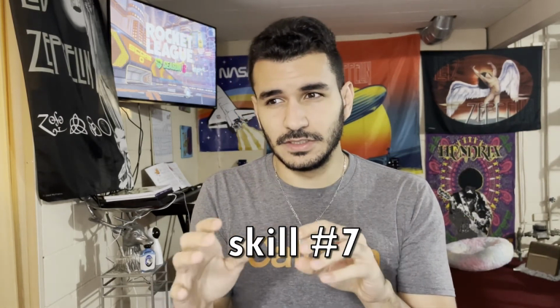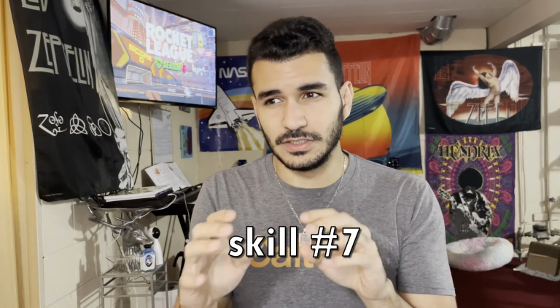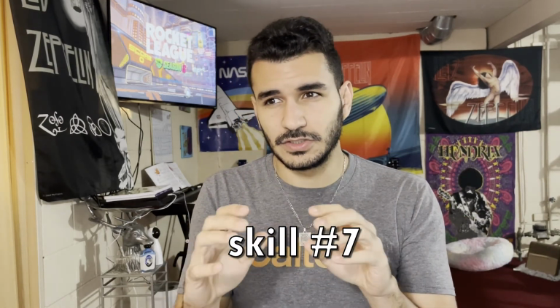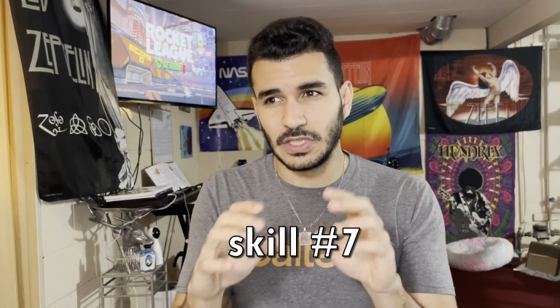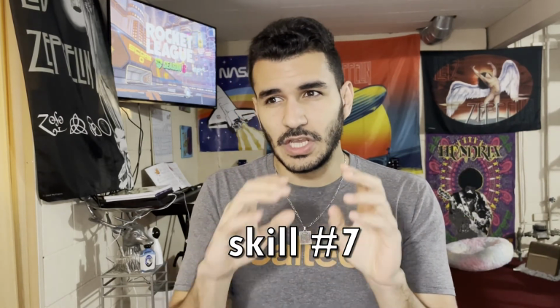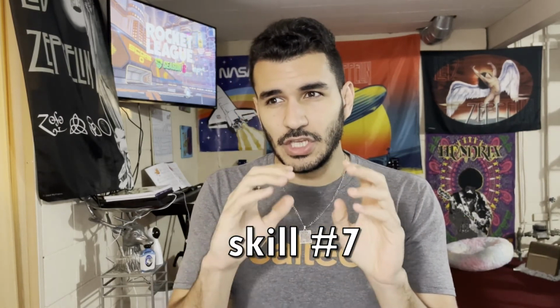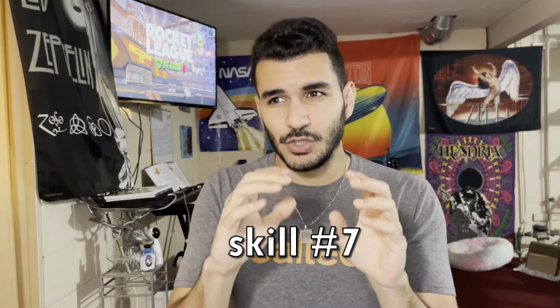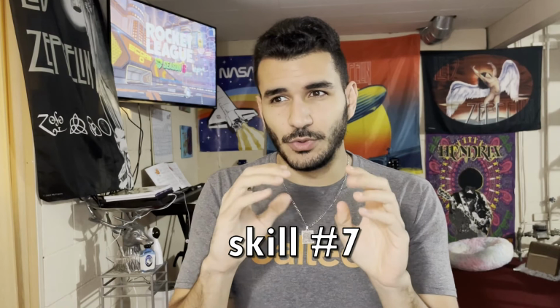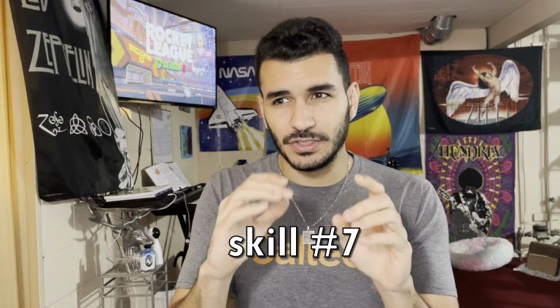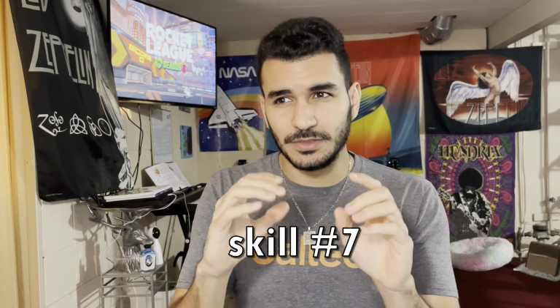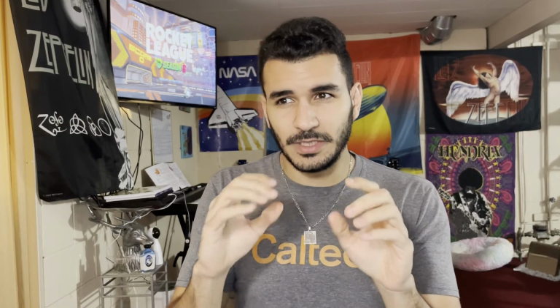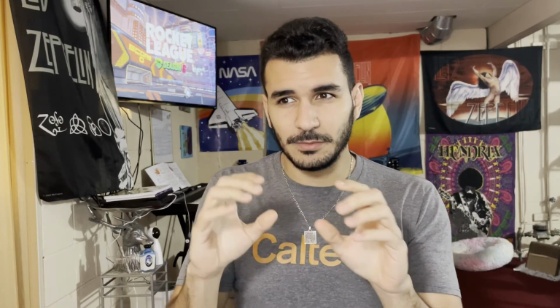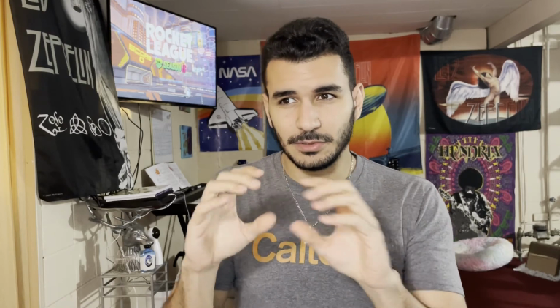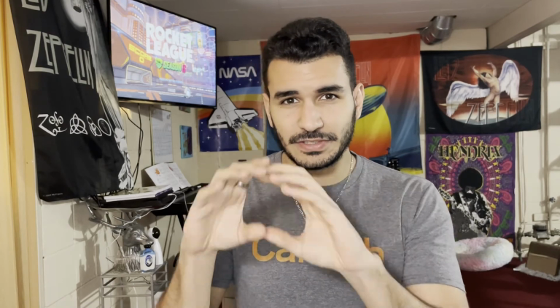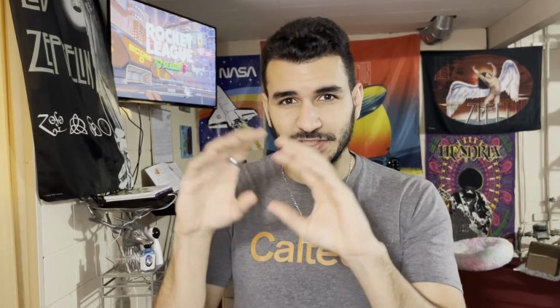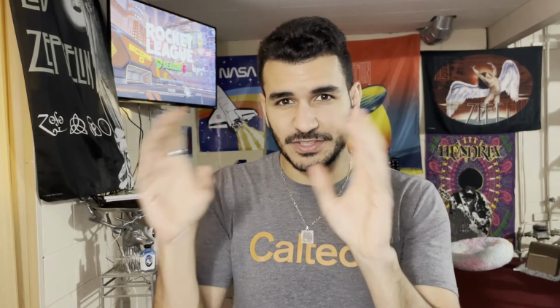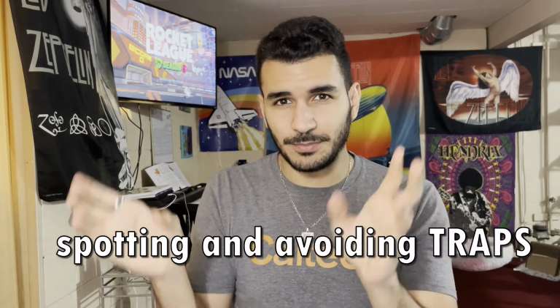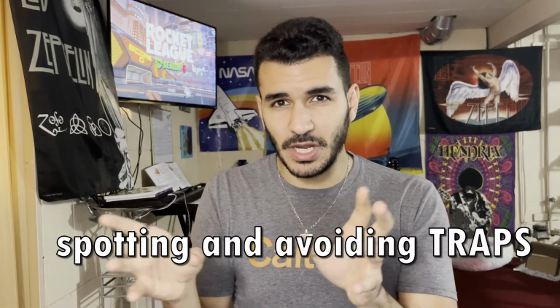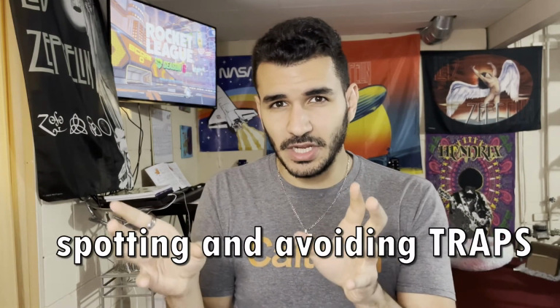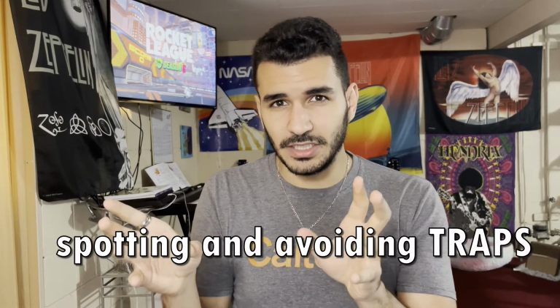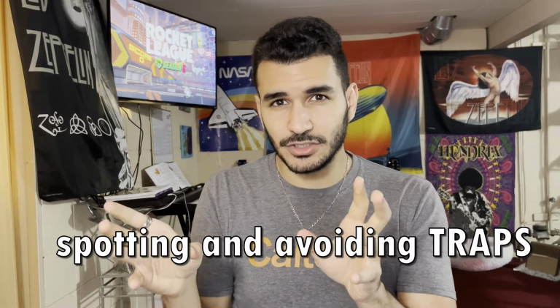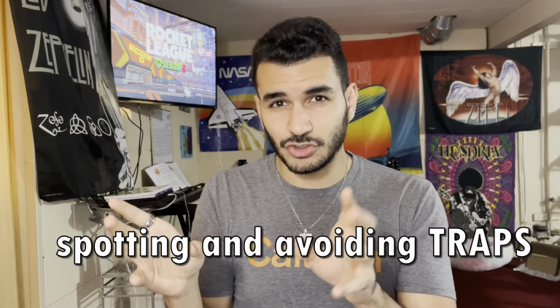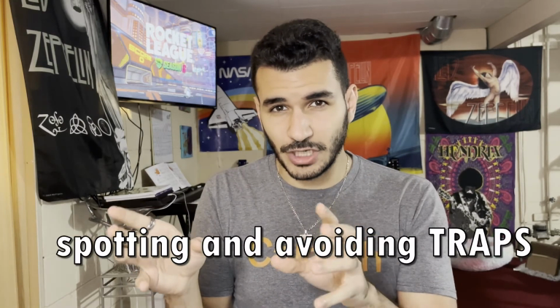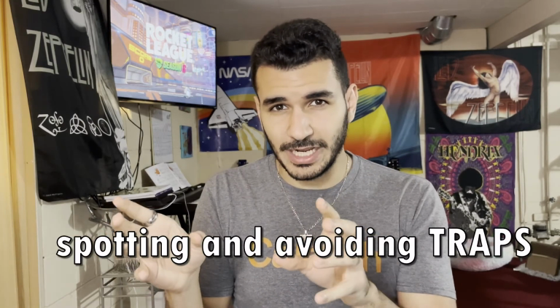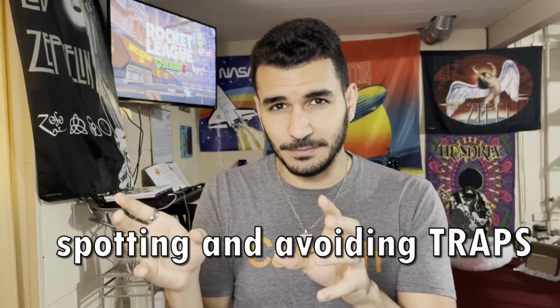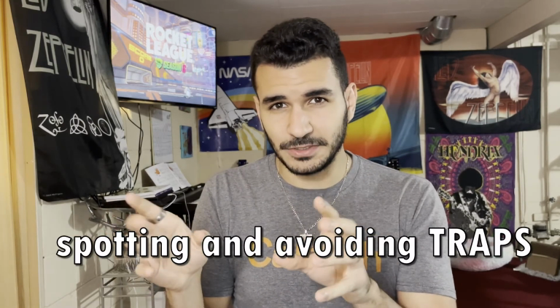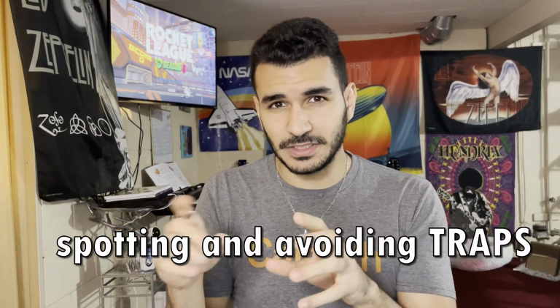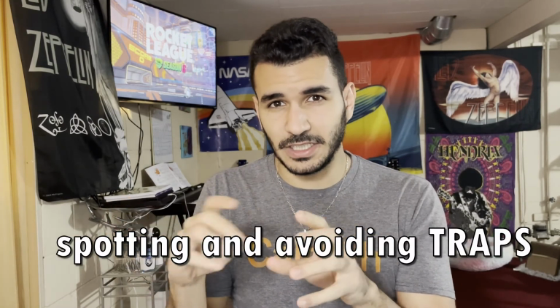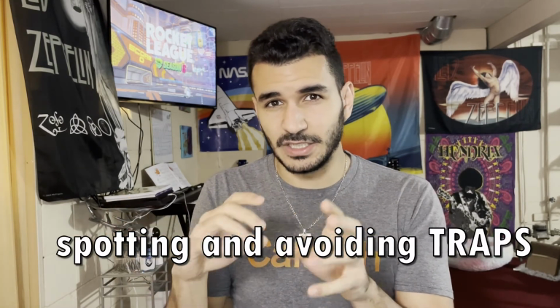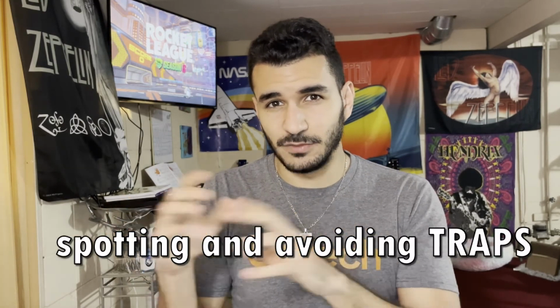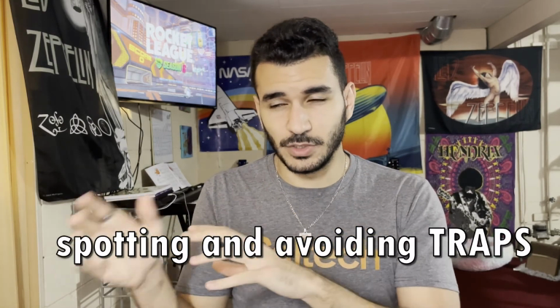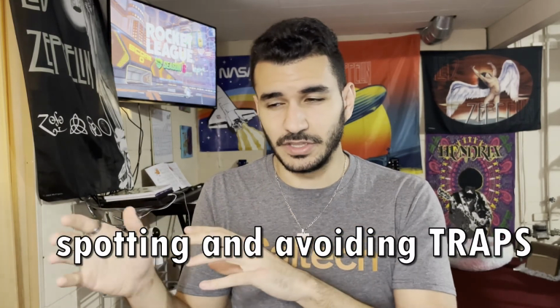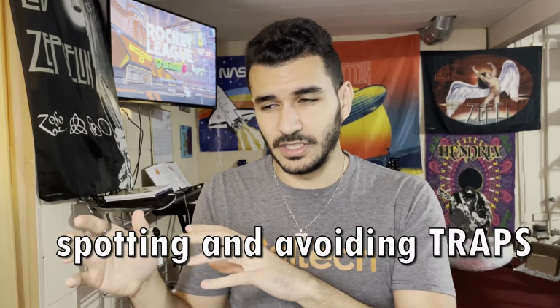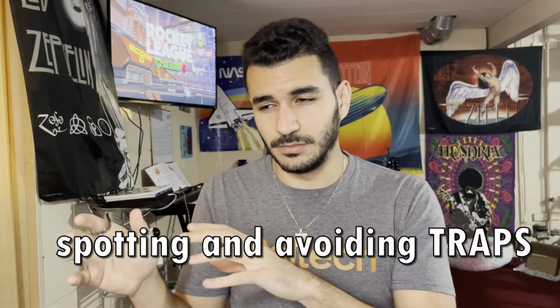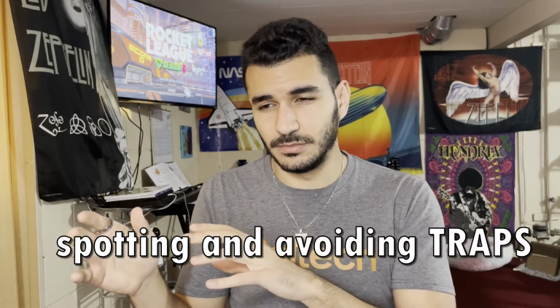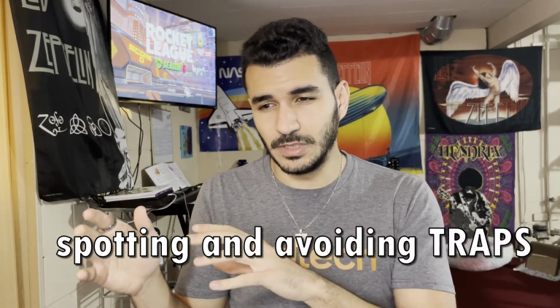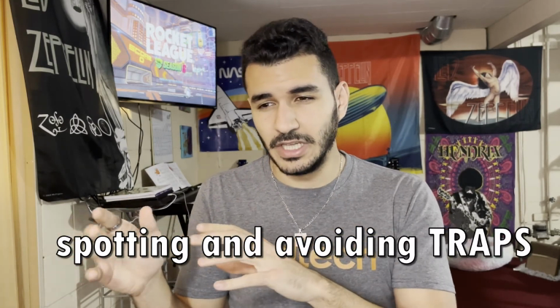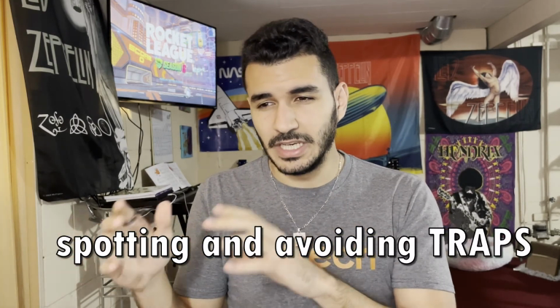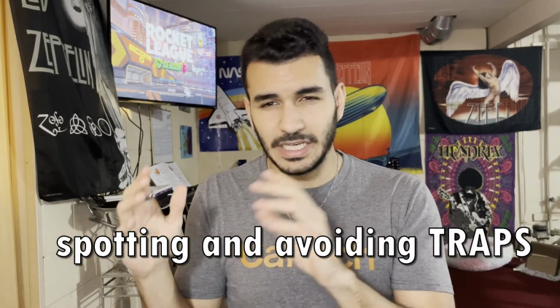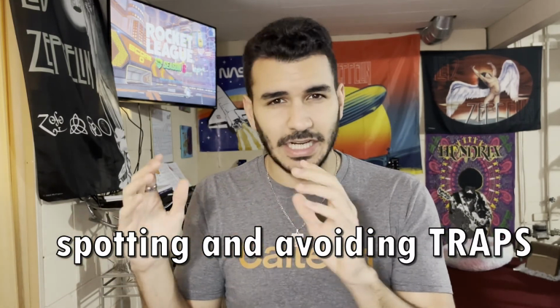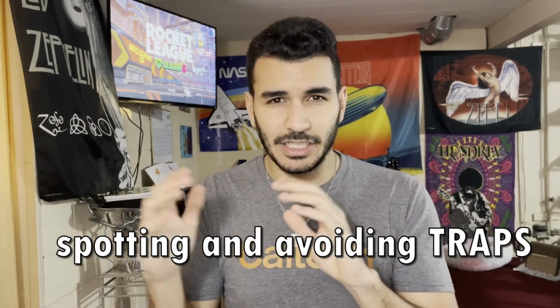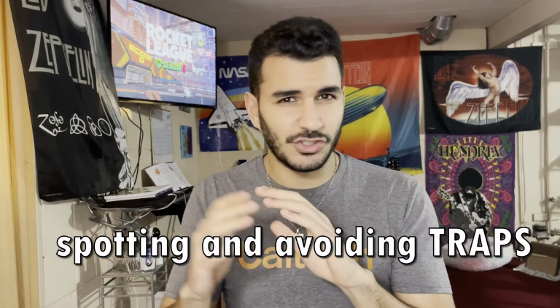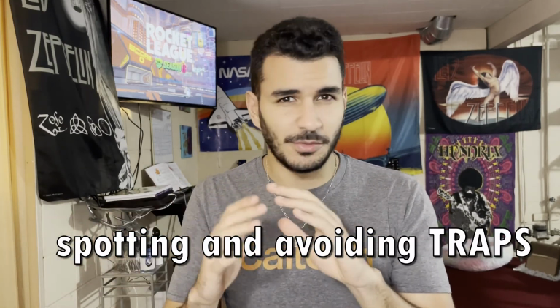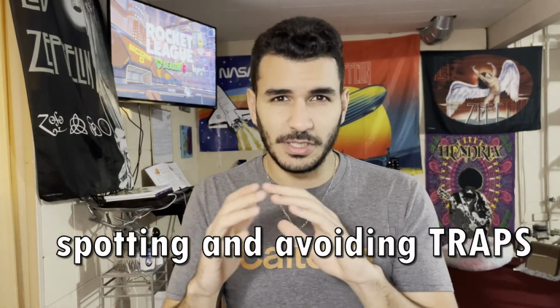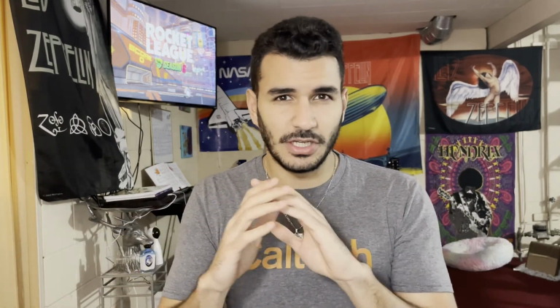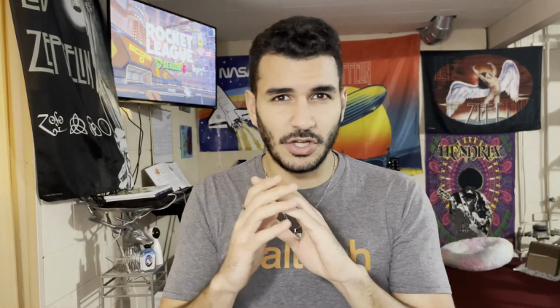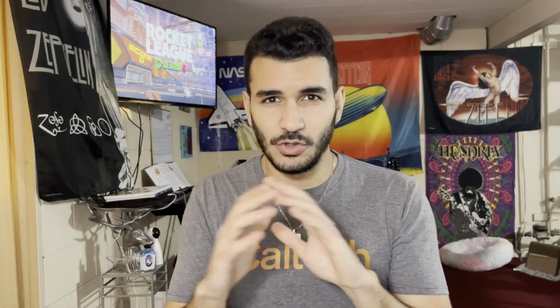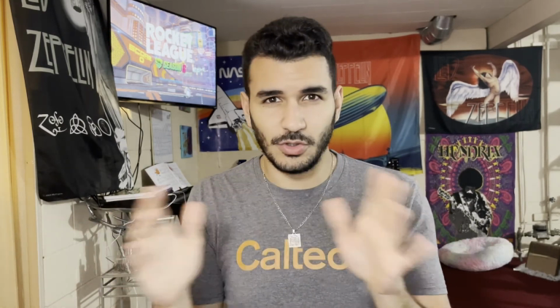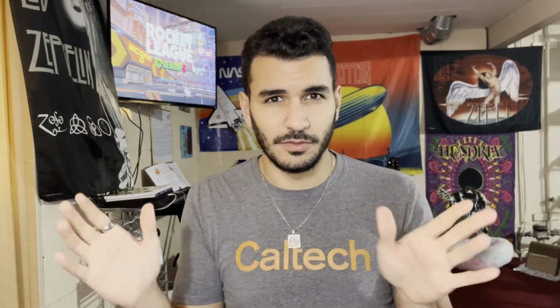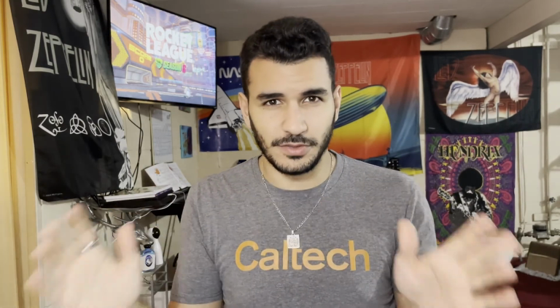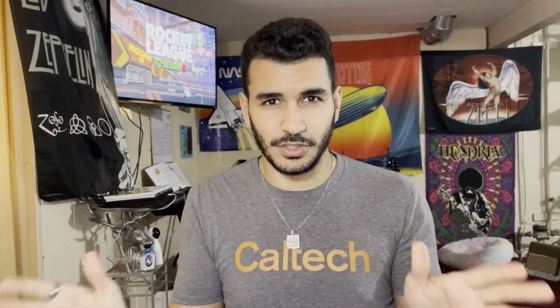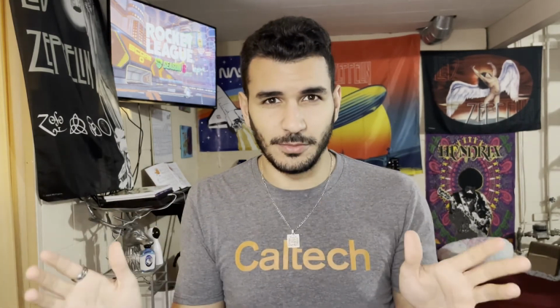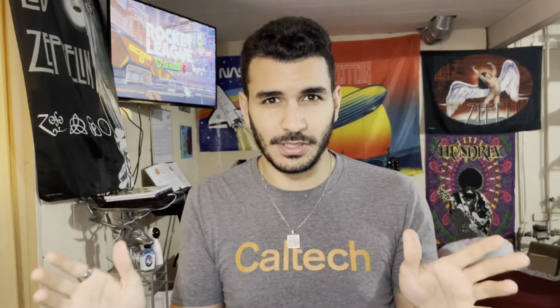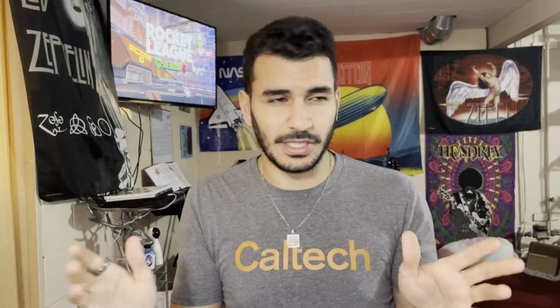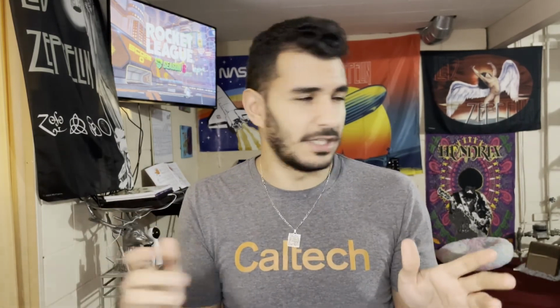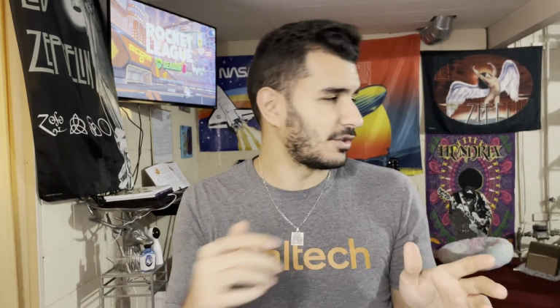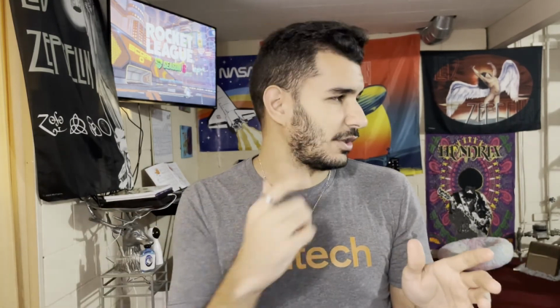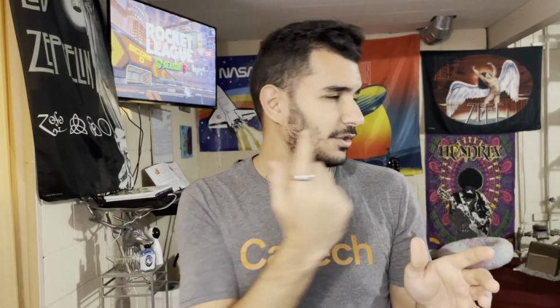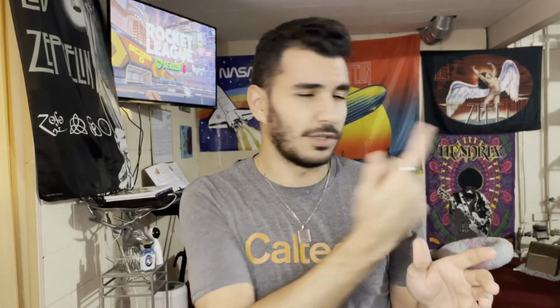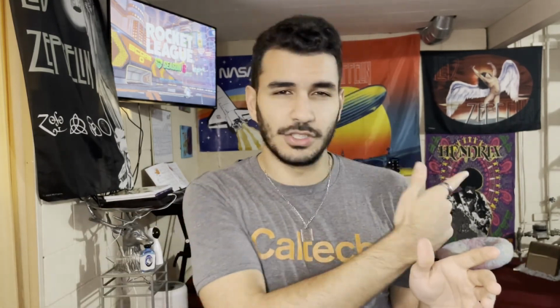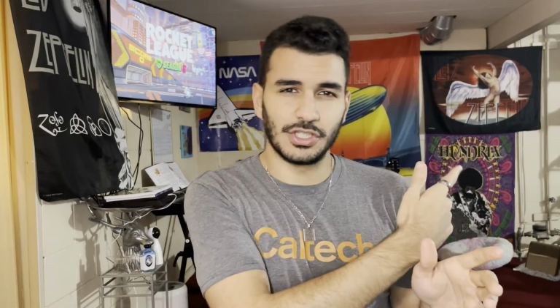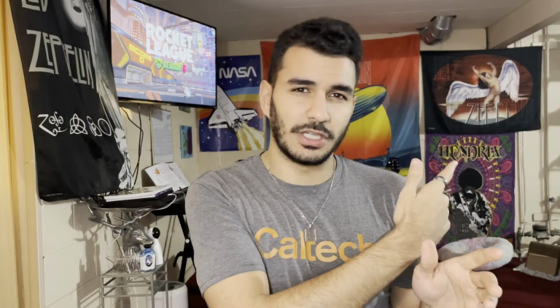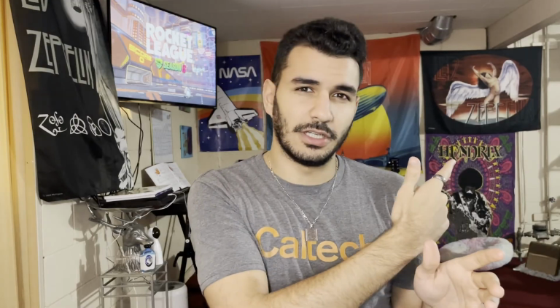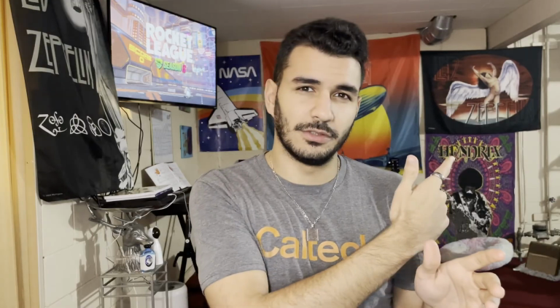The last skill, number seven, is being able to spot traps and avoid them. There's a whole separate video covering that topic, so go ahead and check it out.